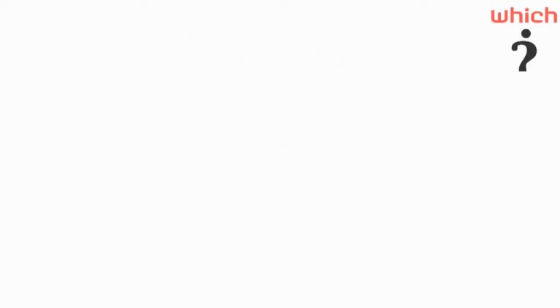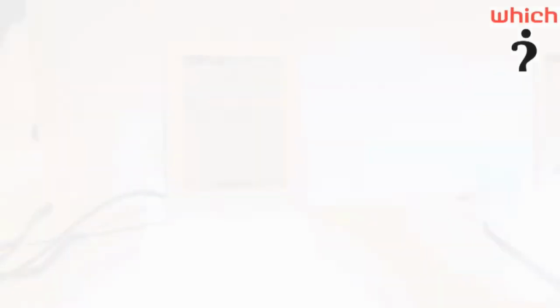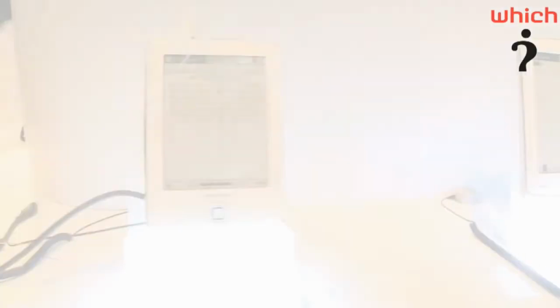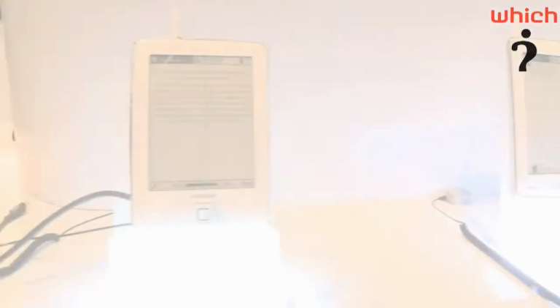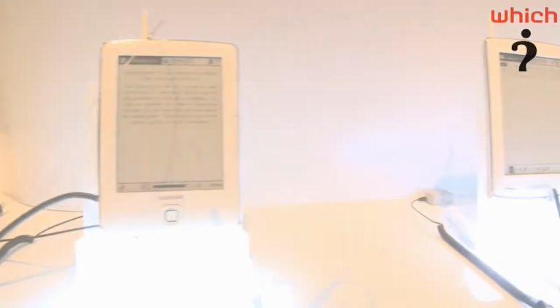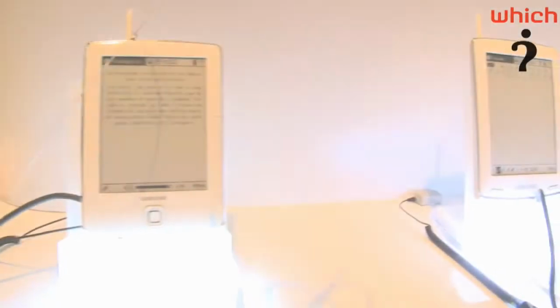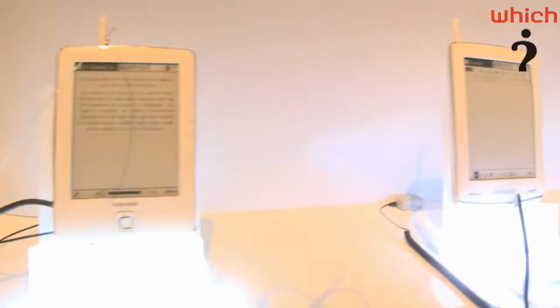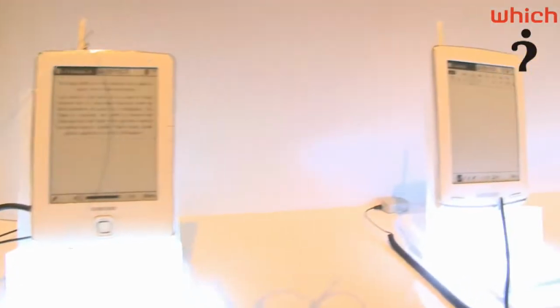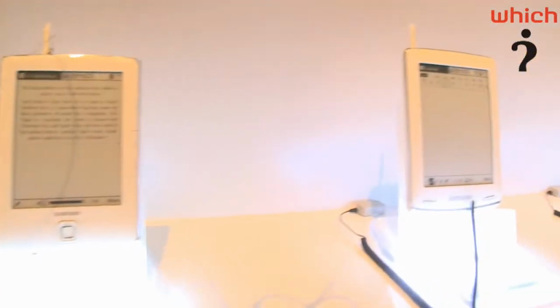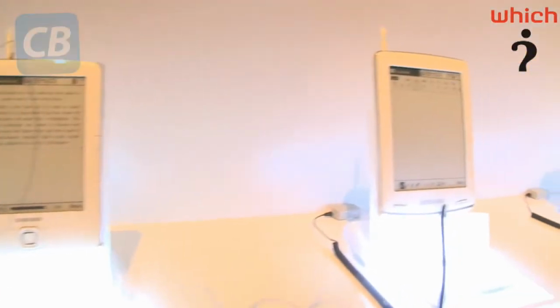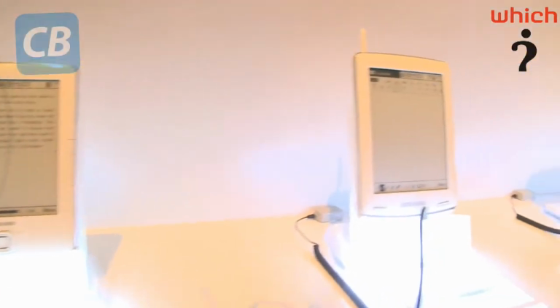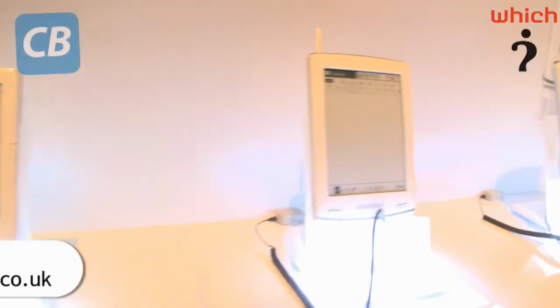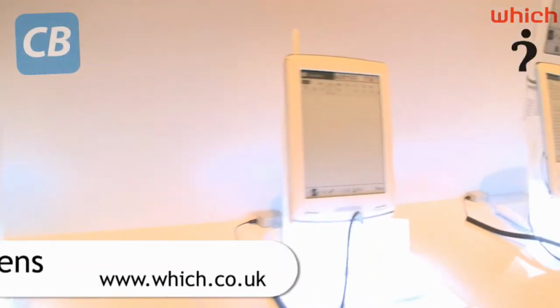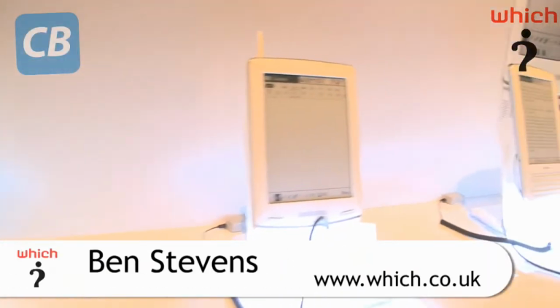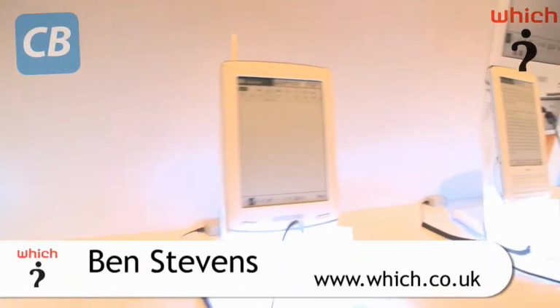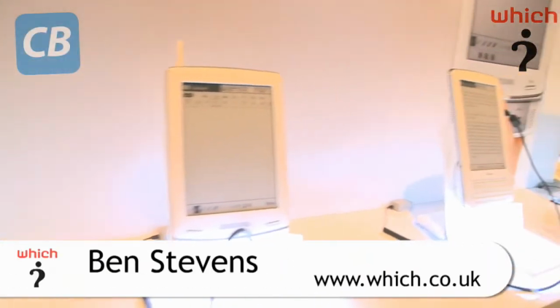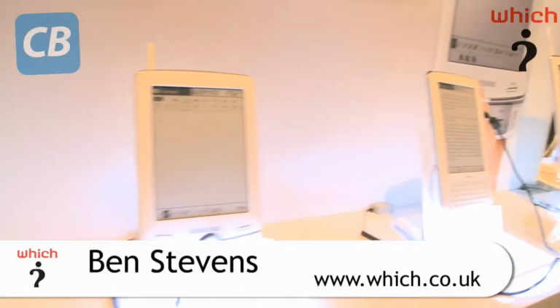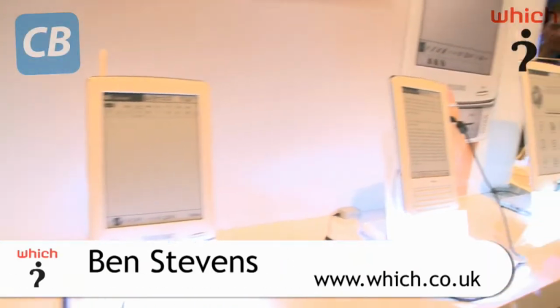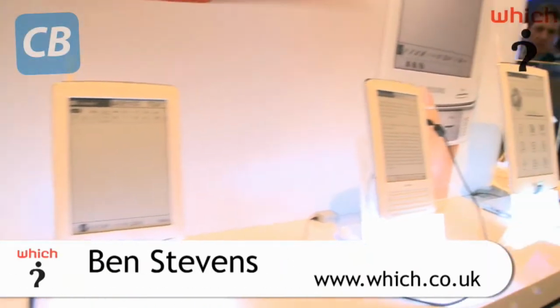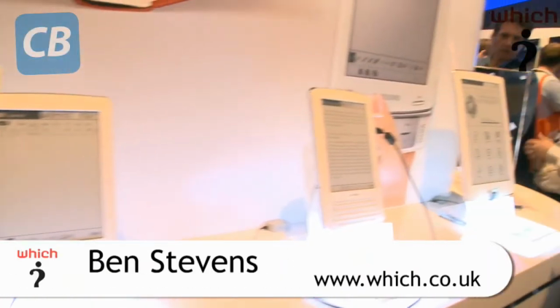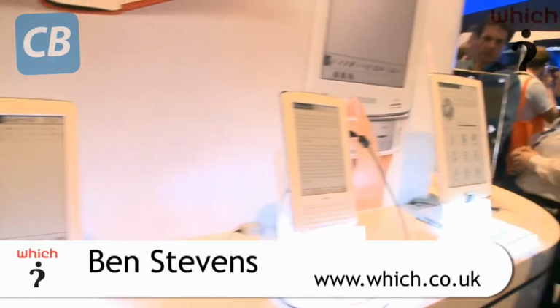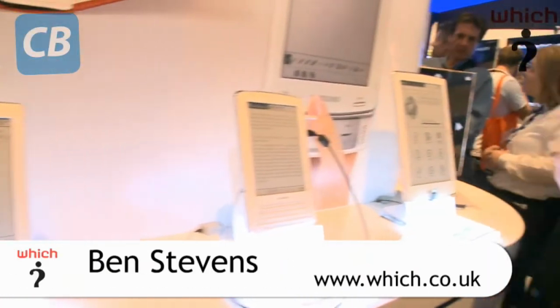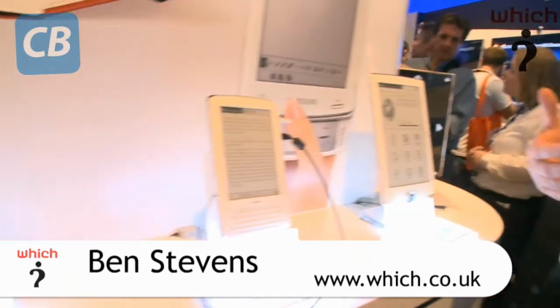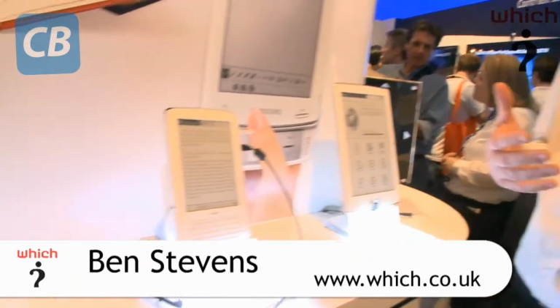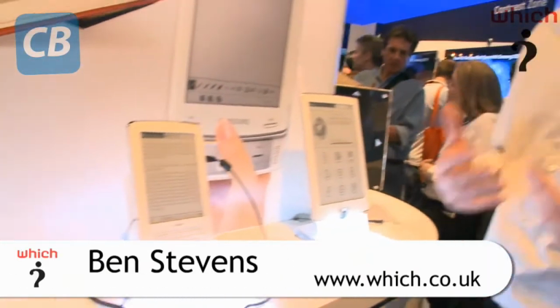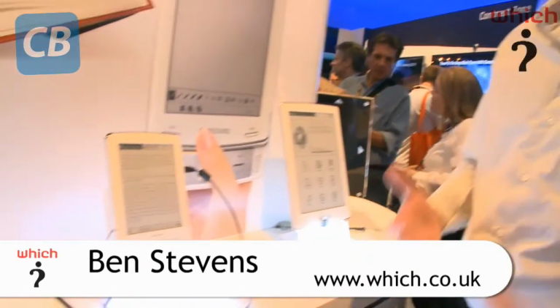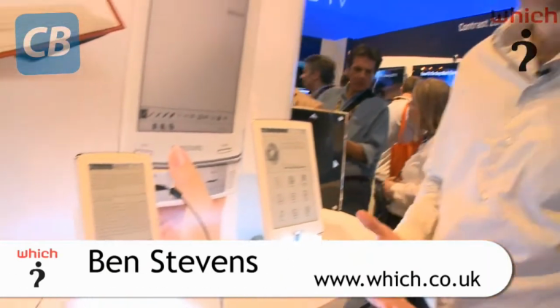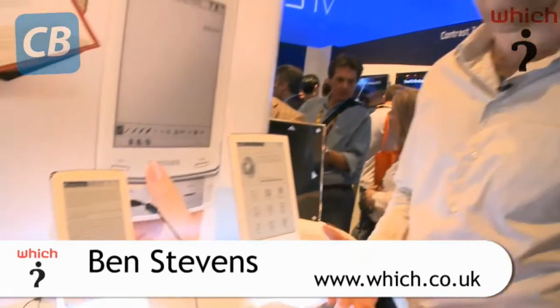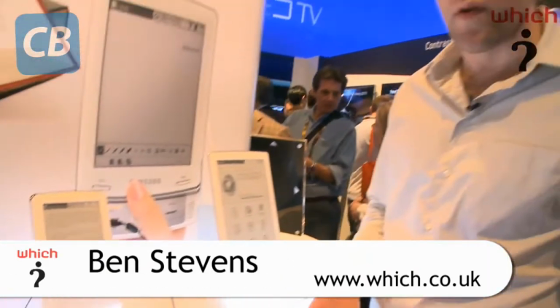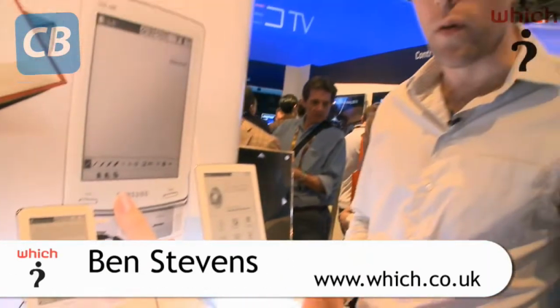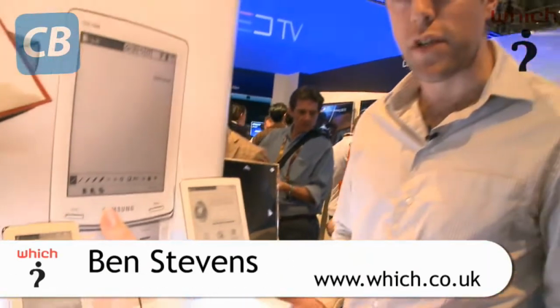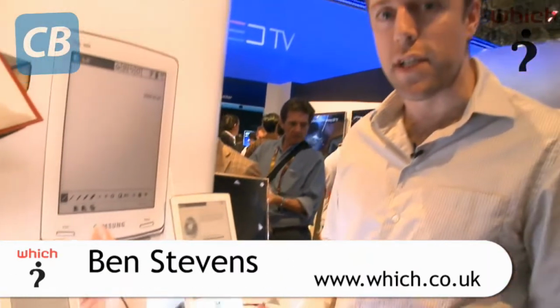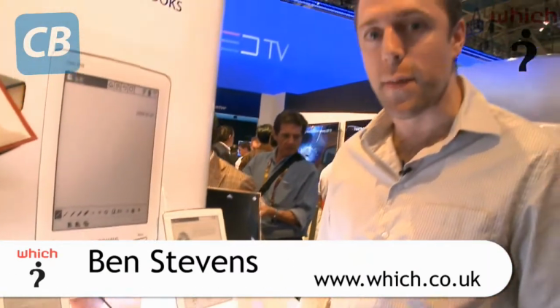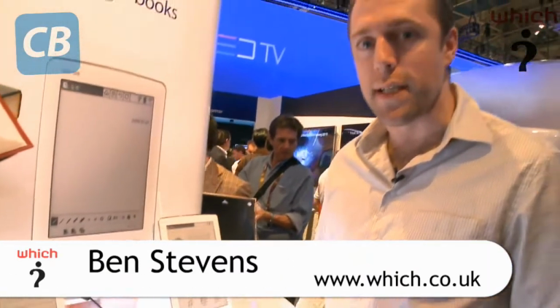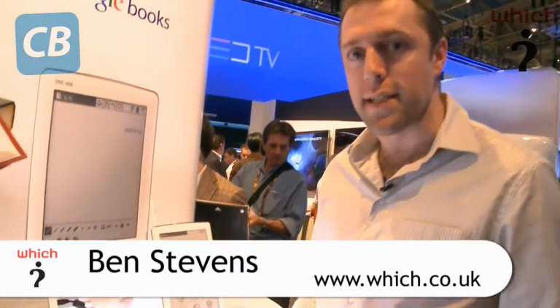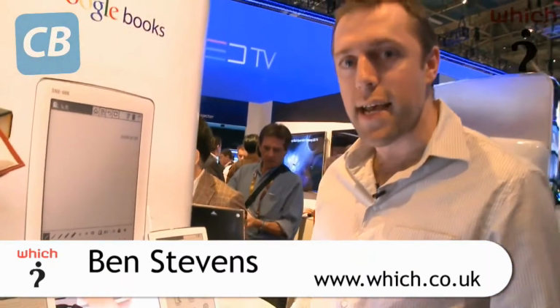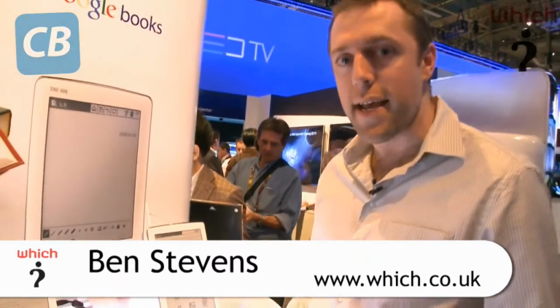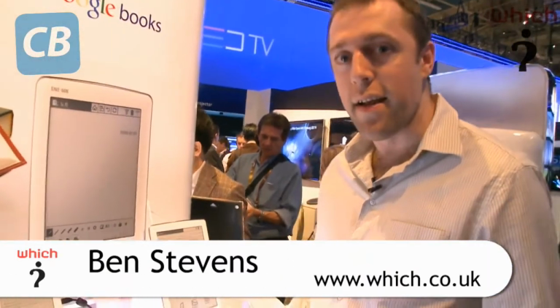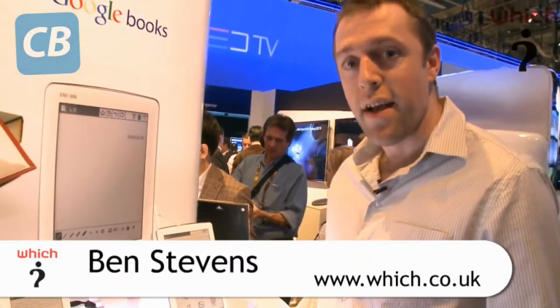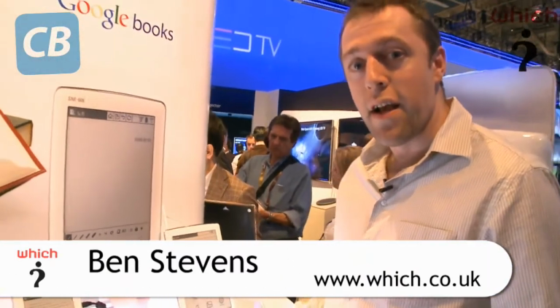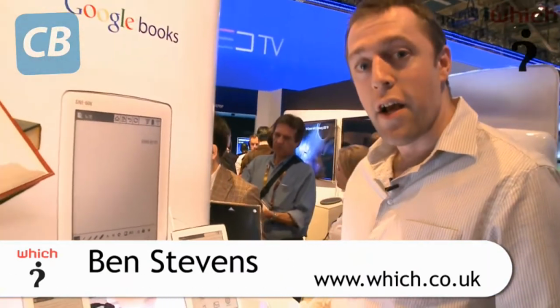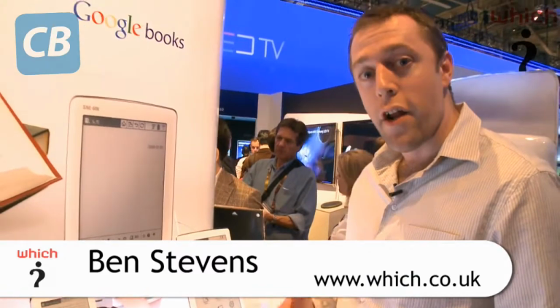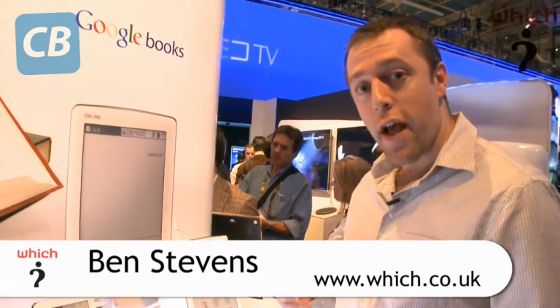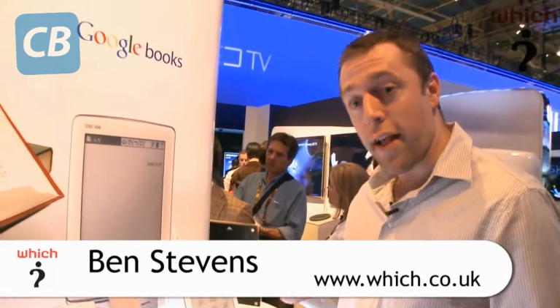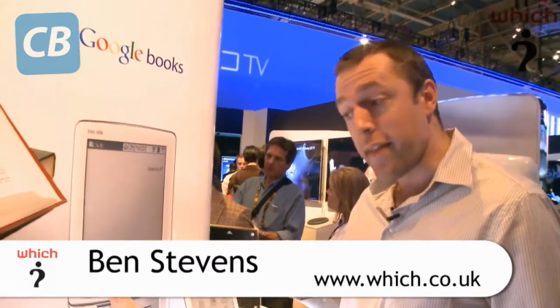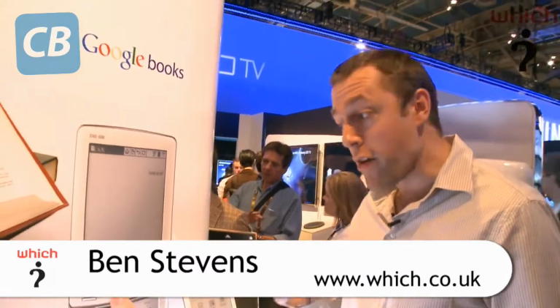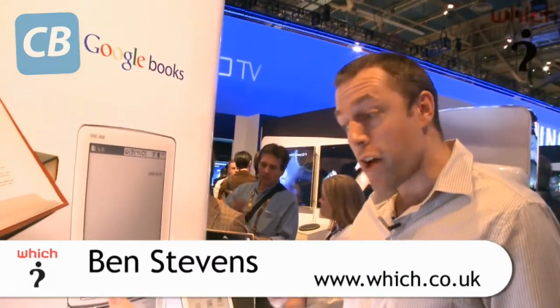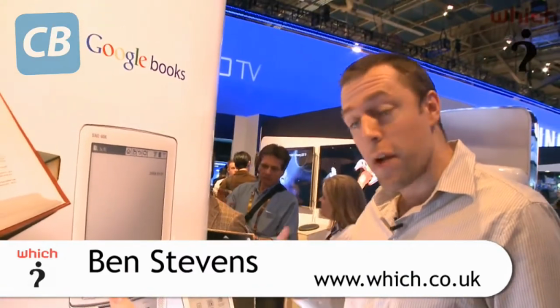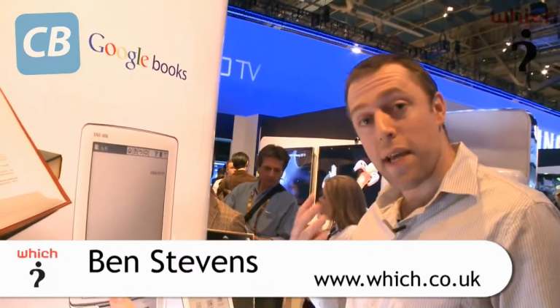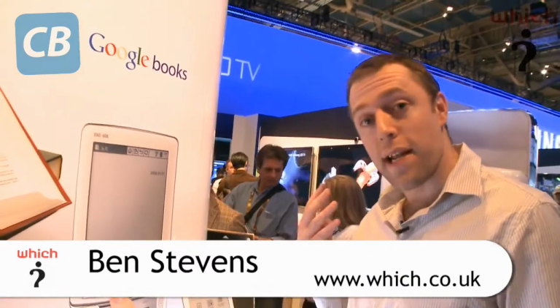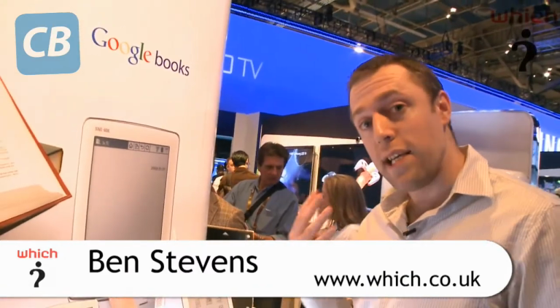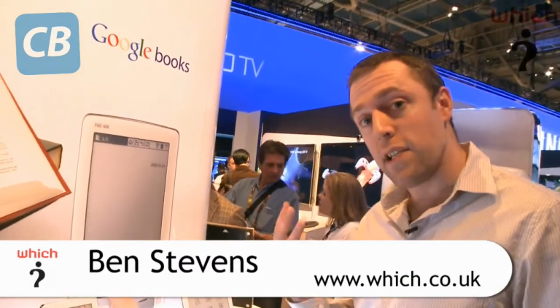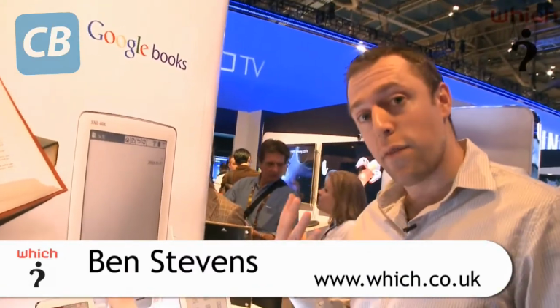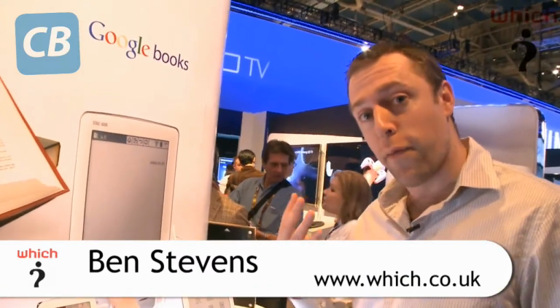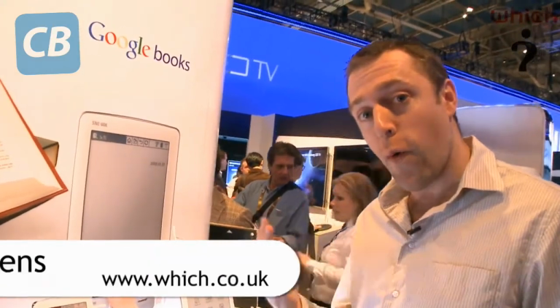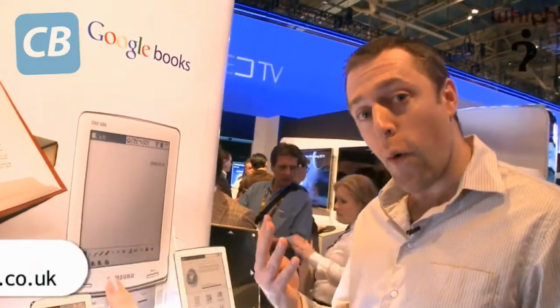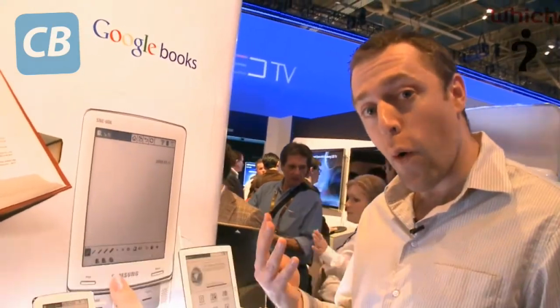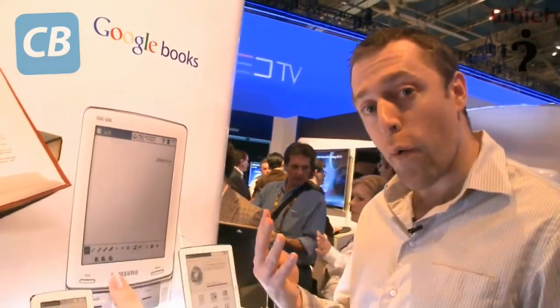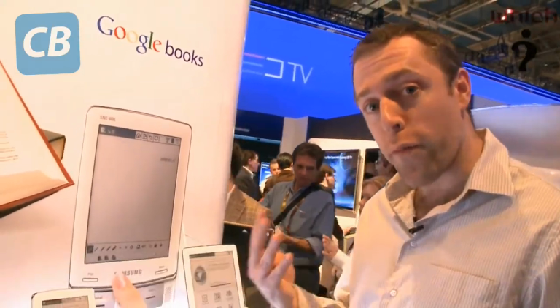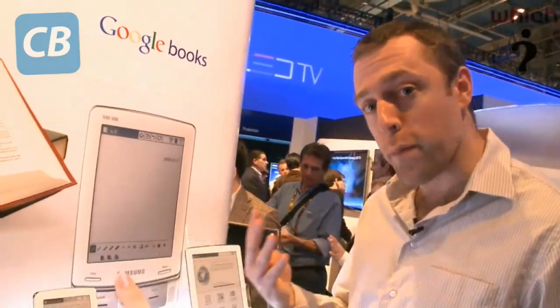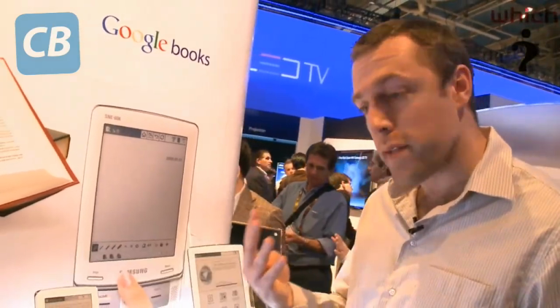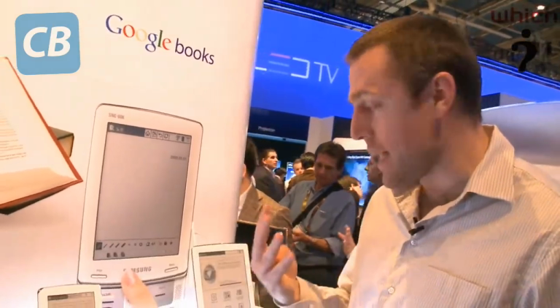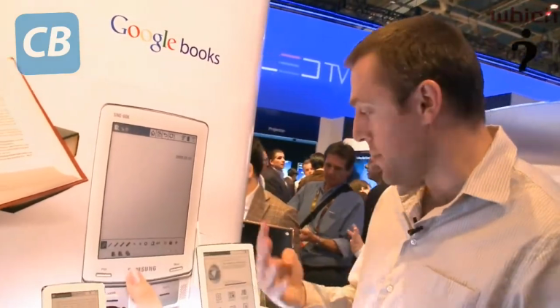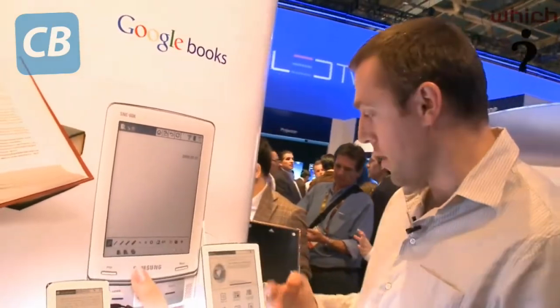E-book readers are growing in popularity and there are going to be a lot of them launched in 2010. There are going to be at least four from Samsung.